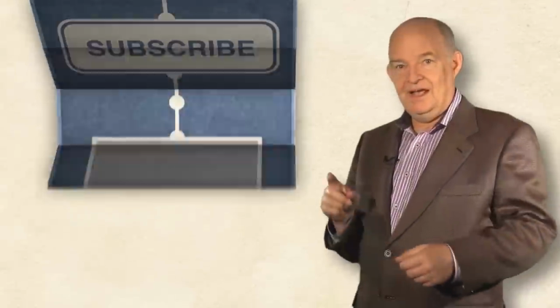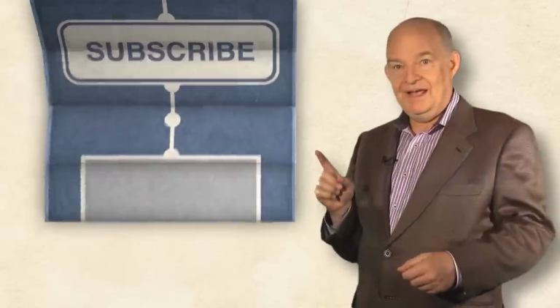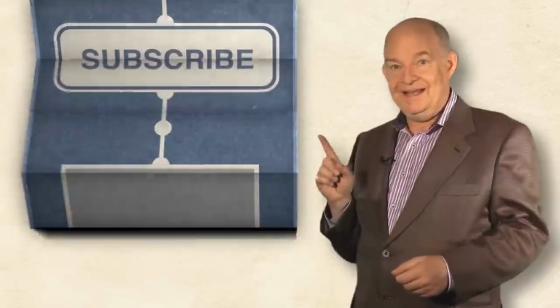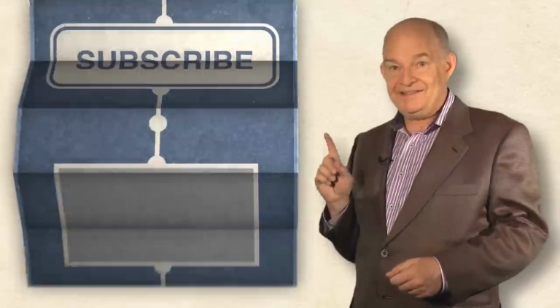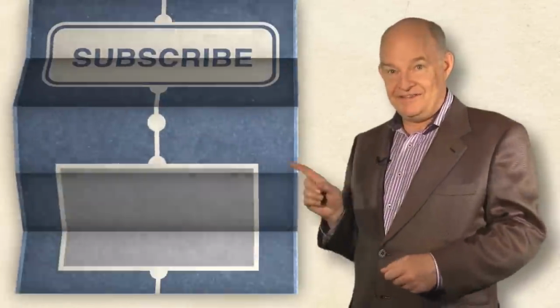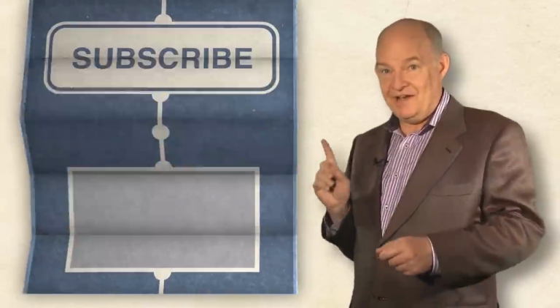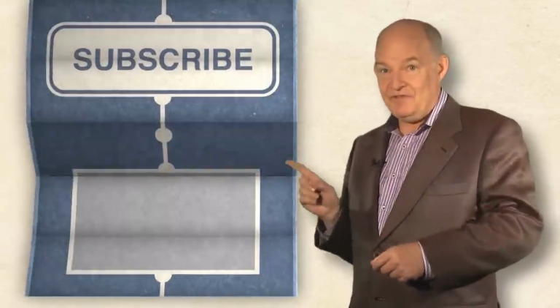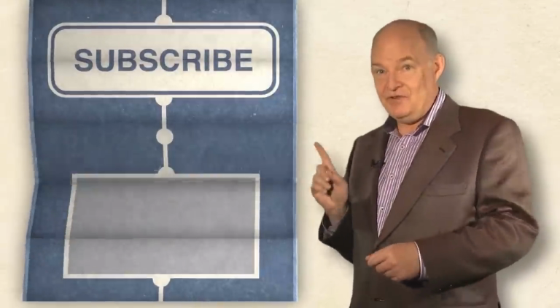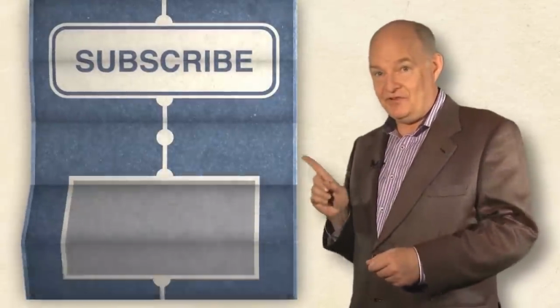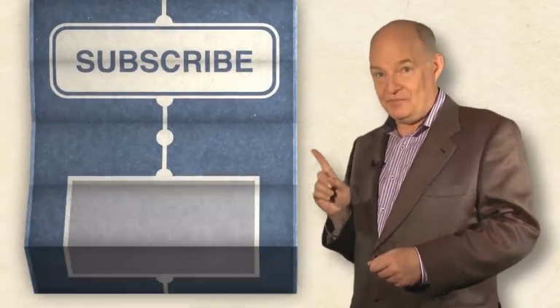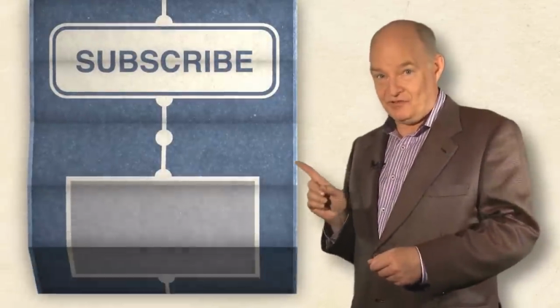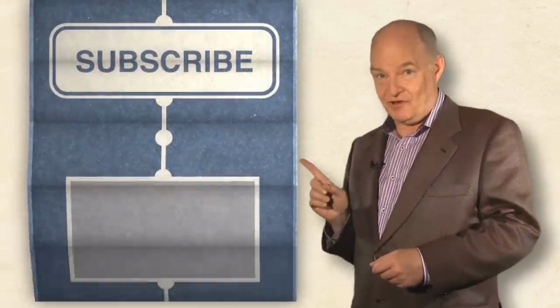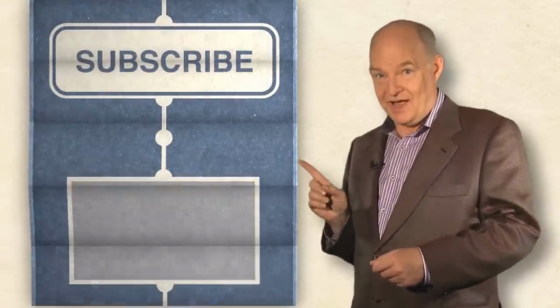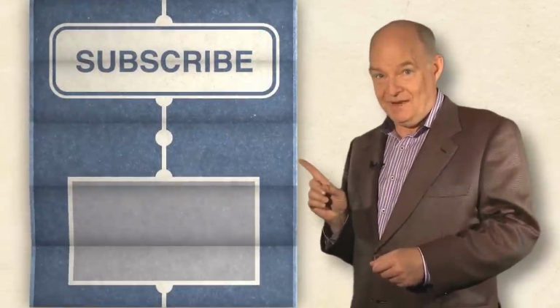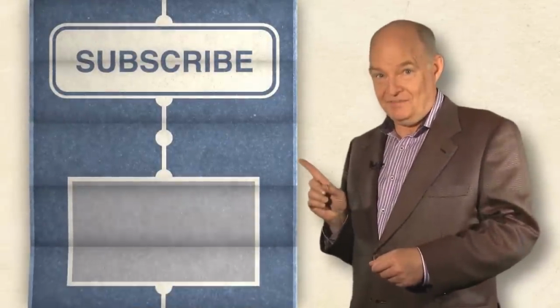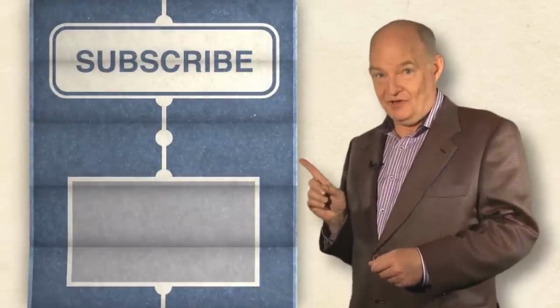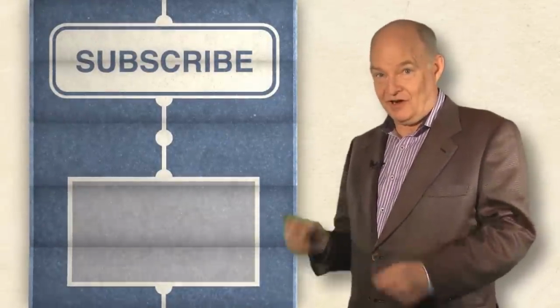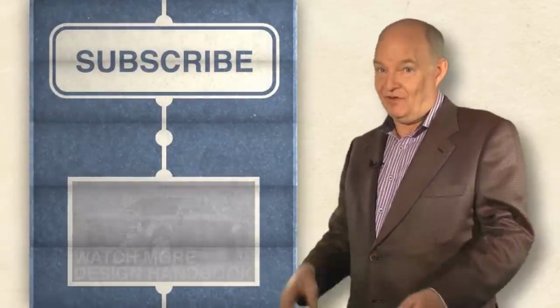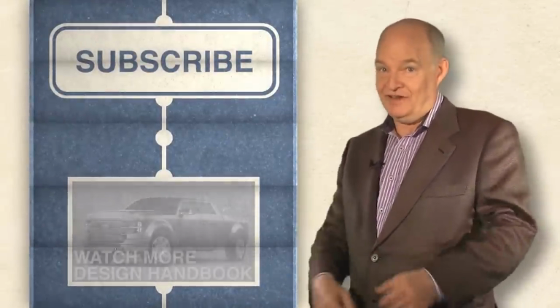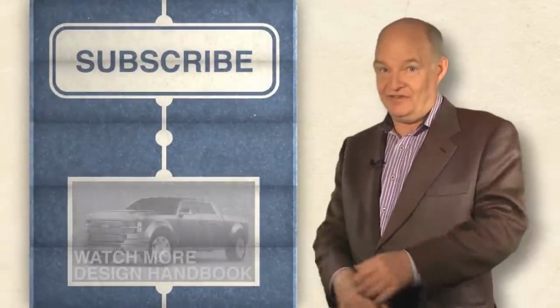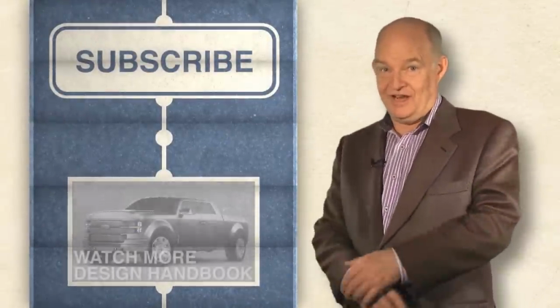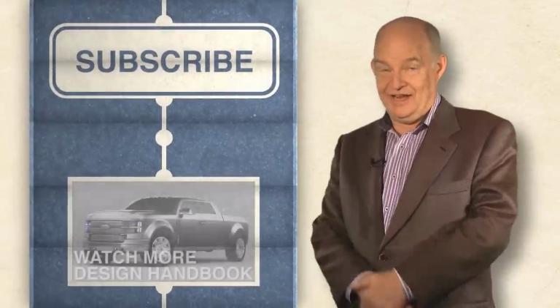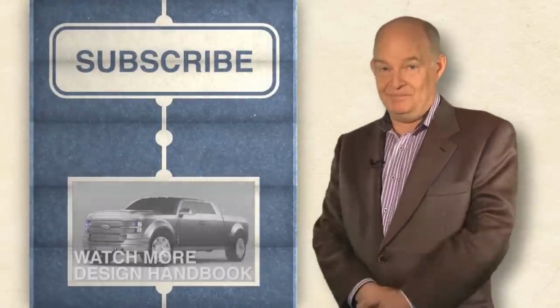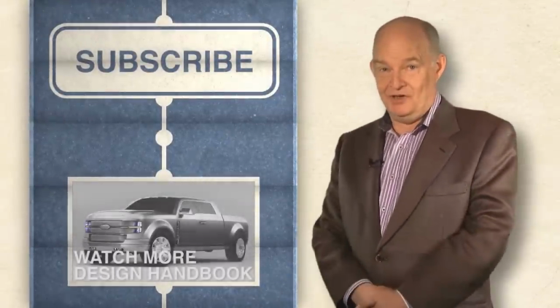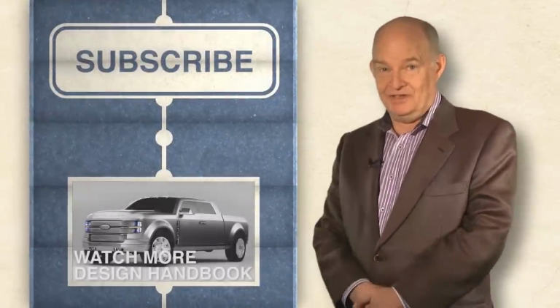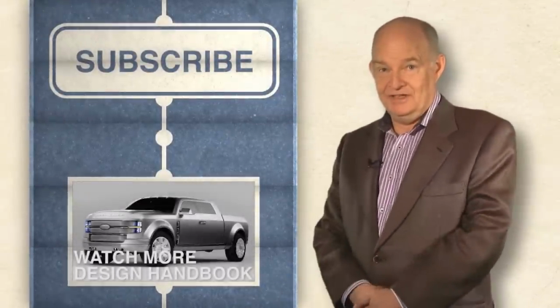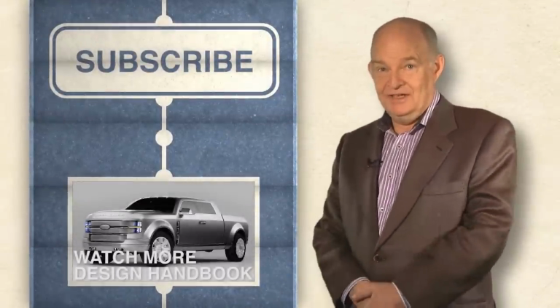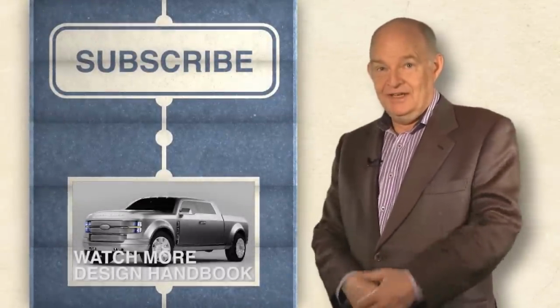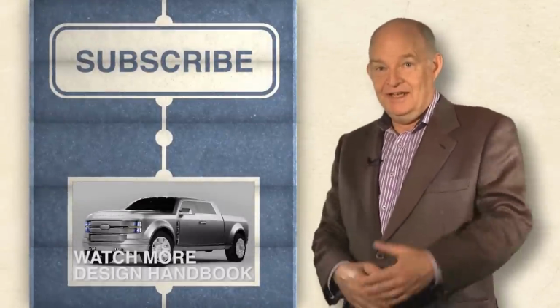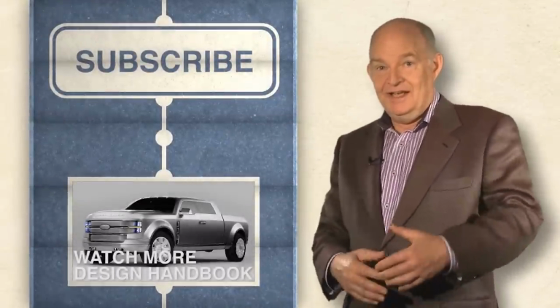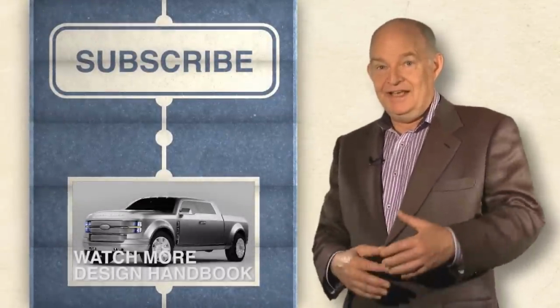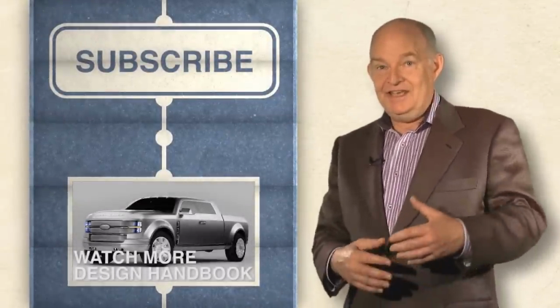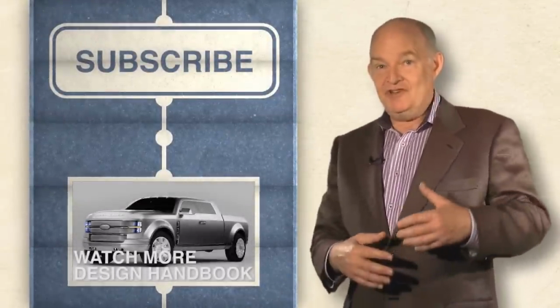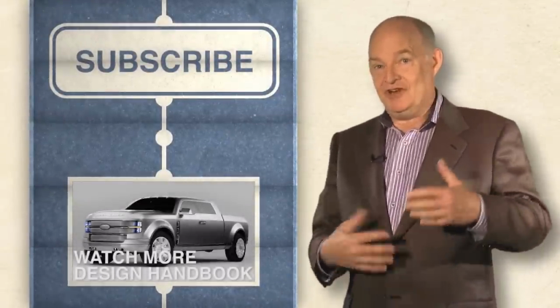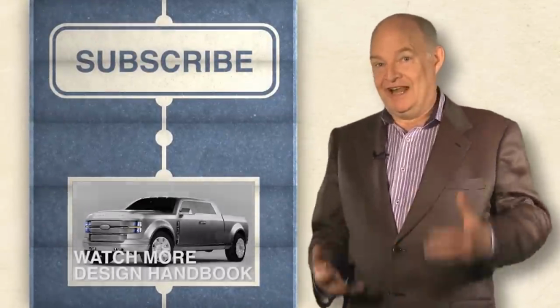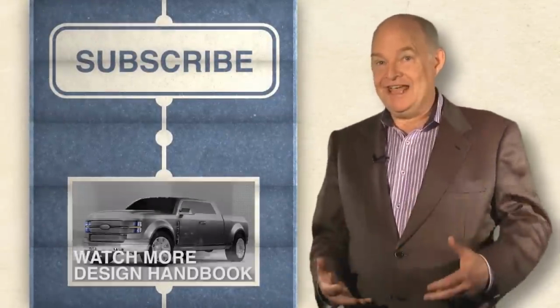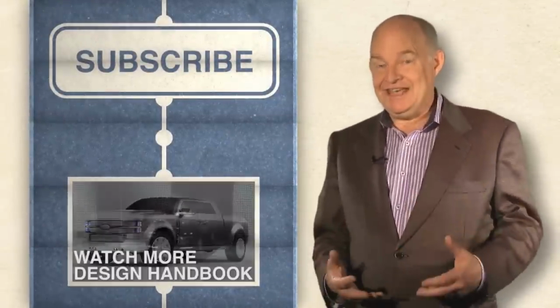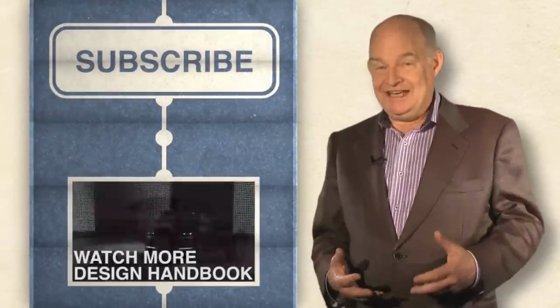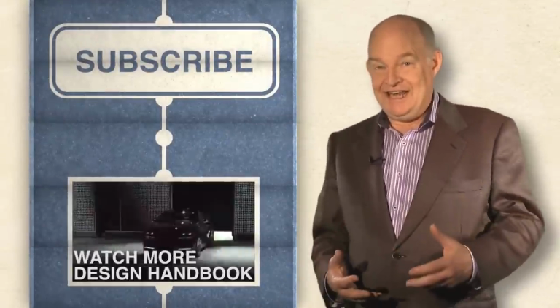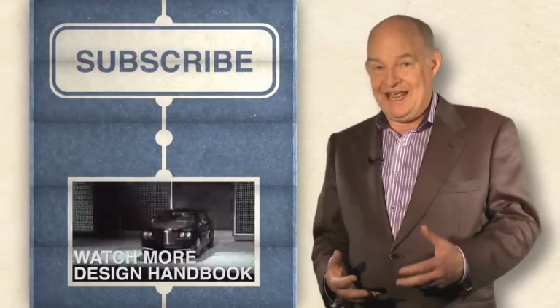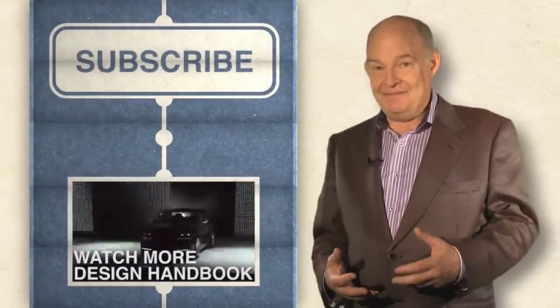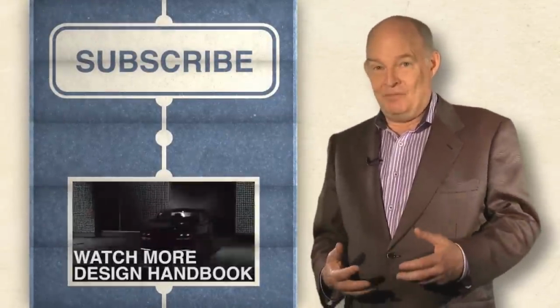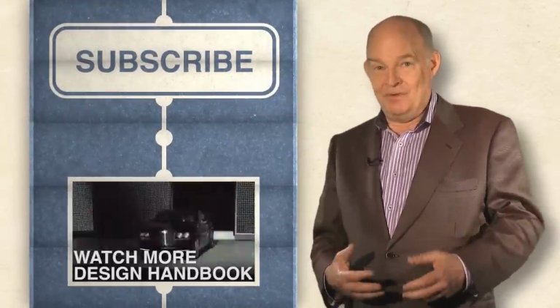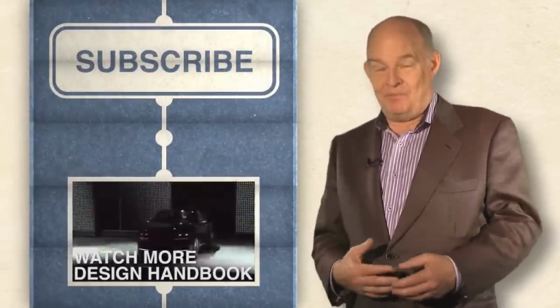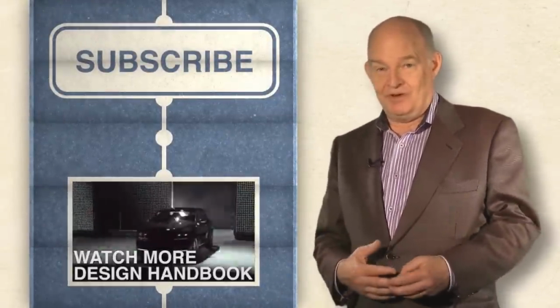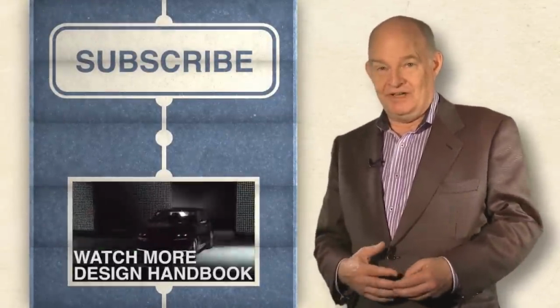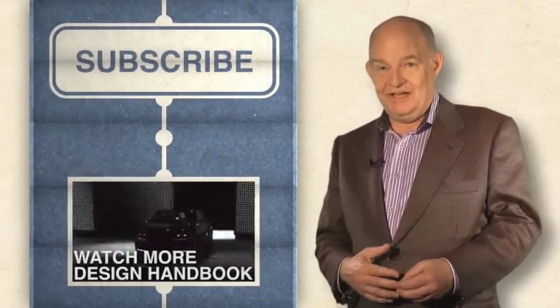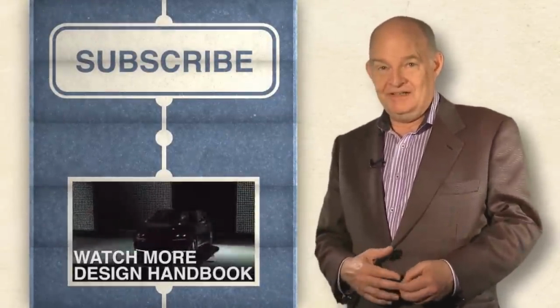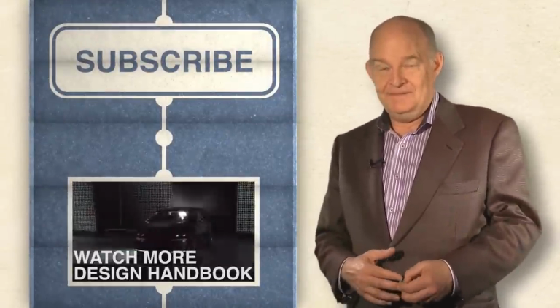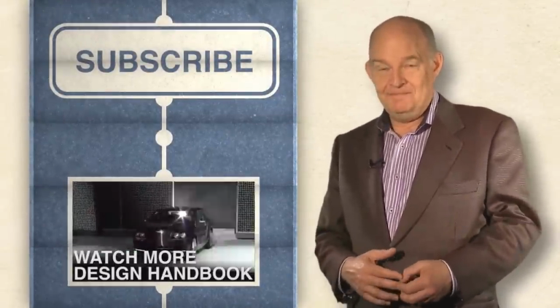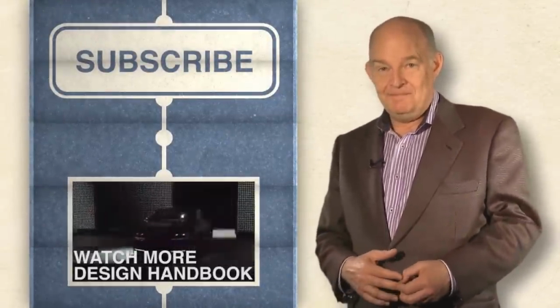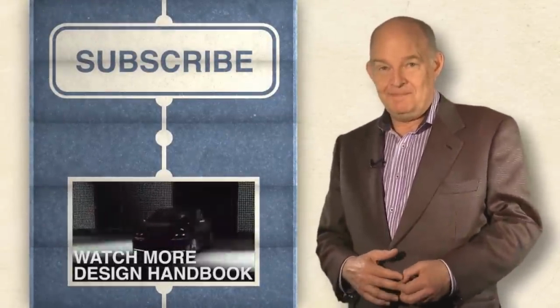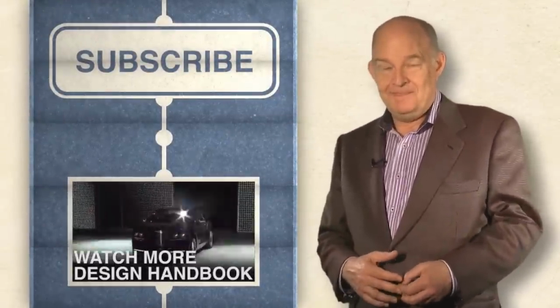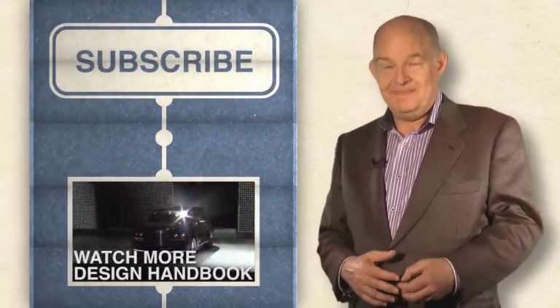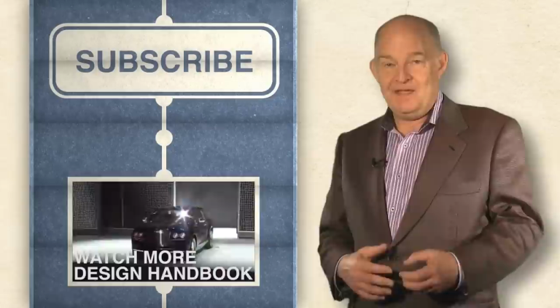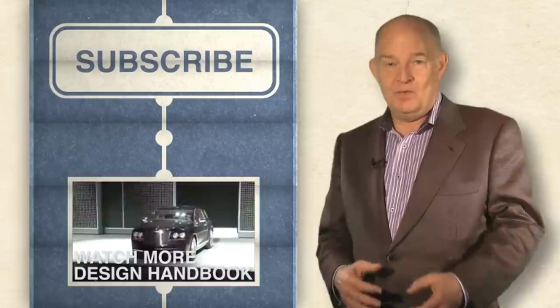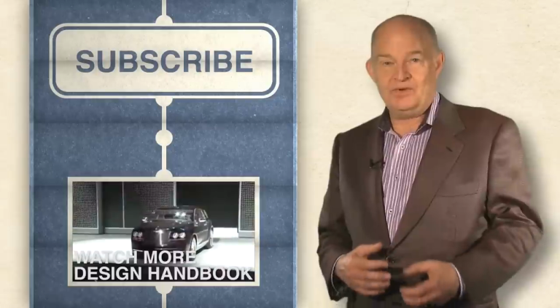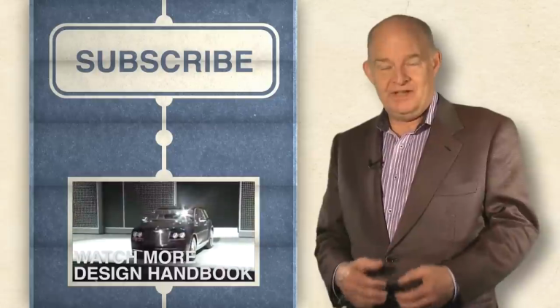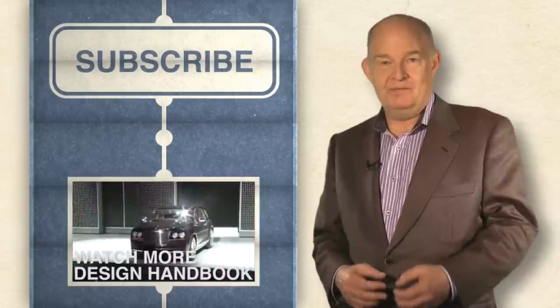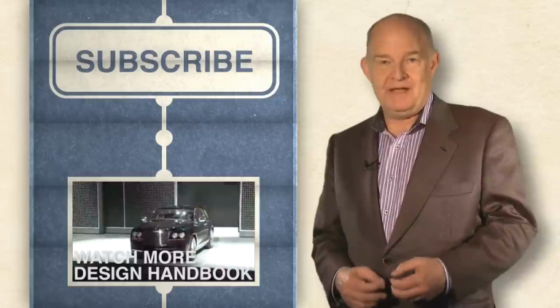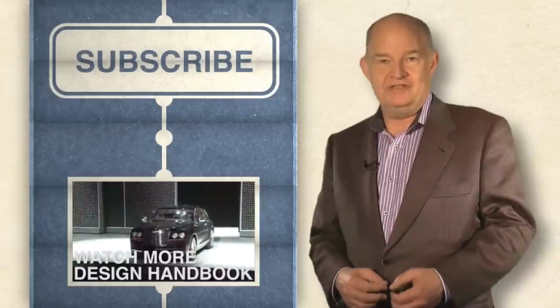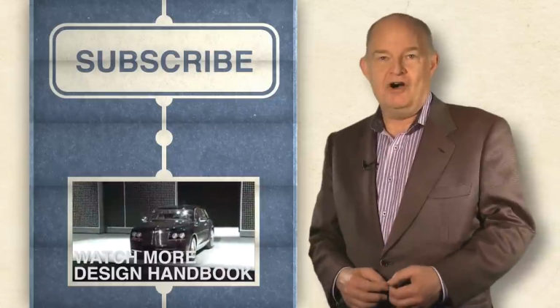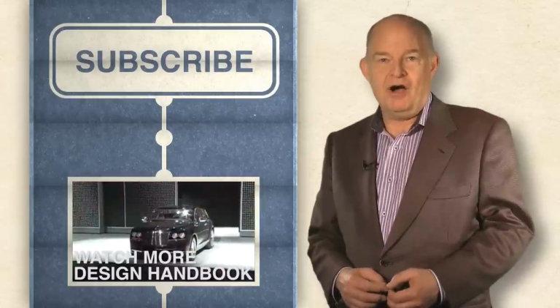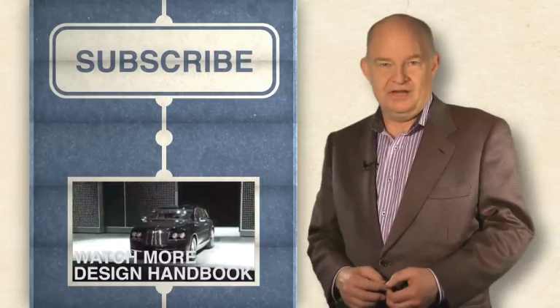It's time for you to subscribe to Autoline Design Handbook. You're going to like it — and more importantly, they won't kill my dog.